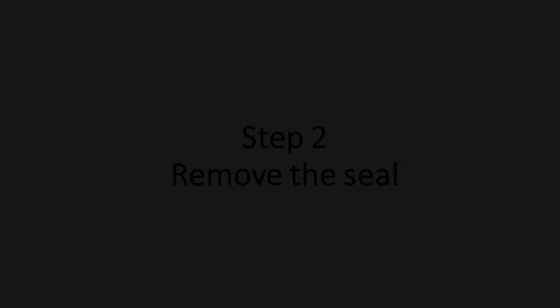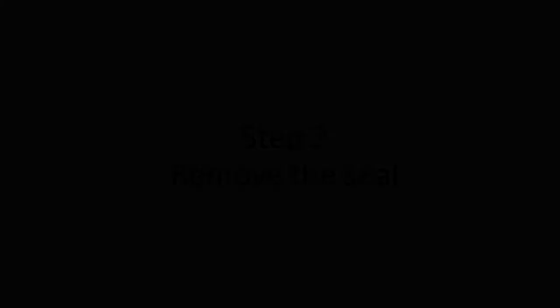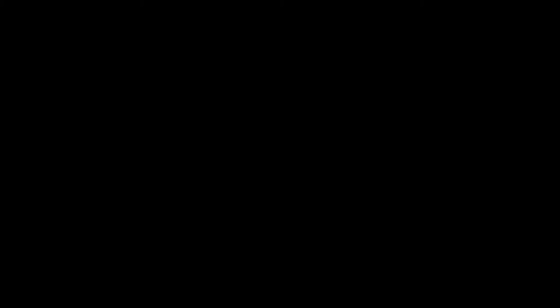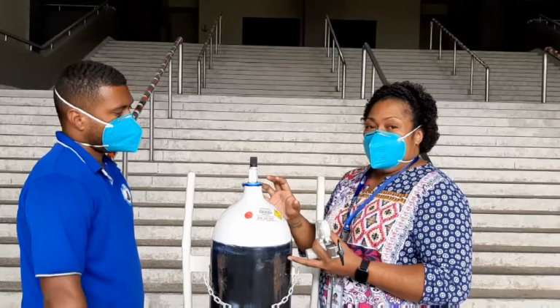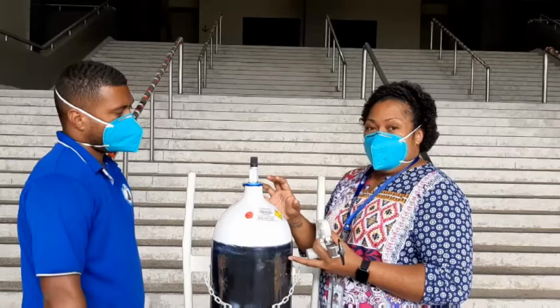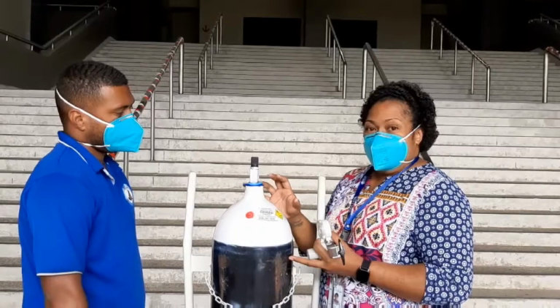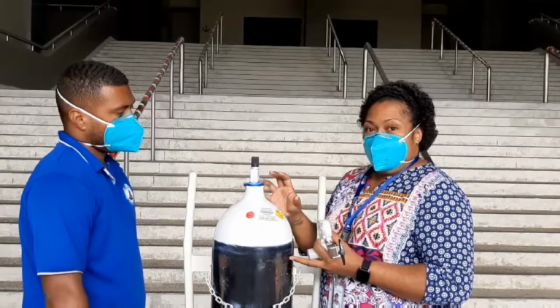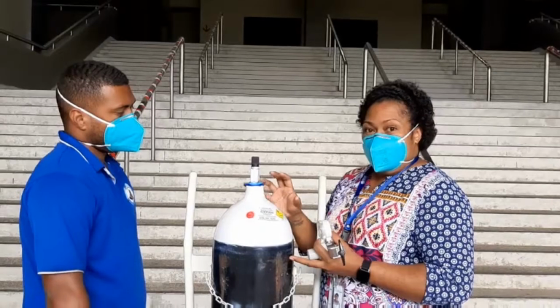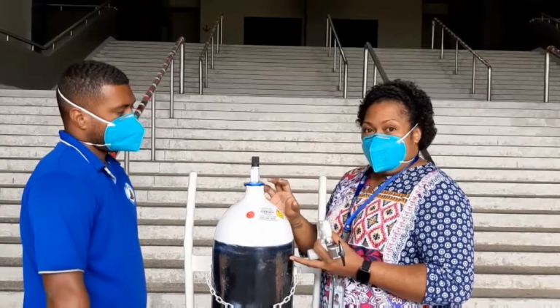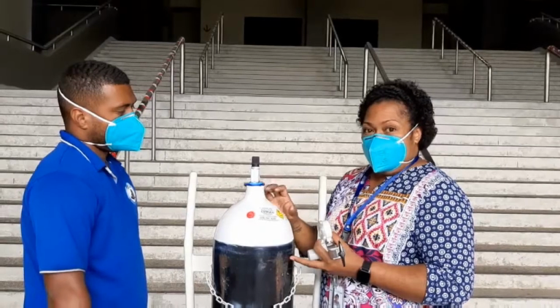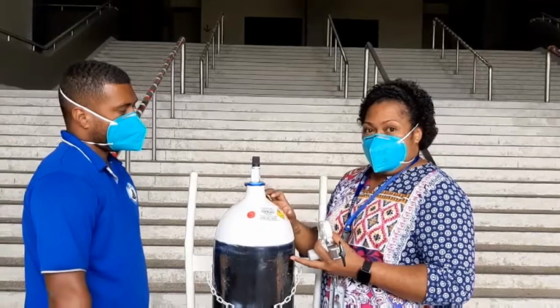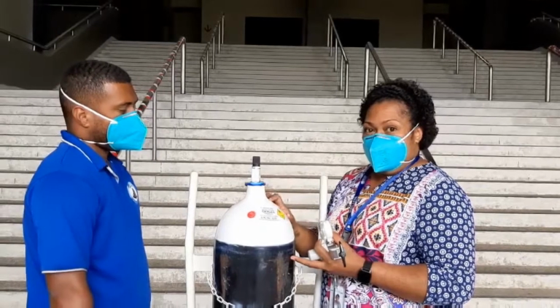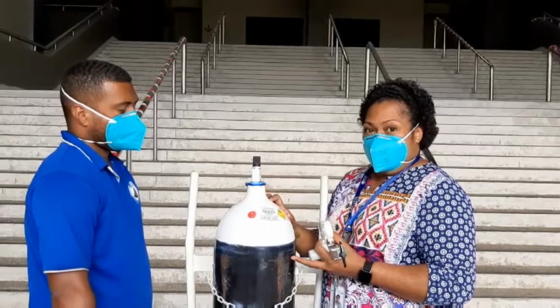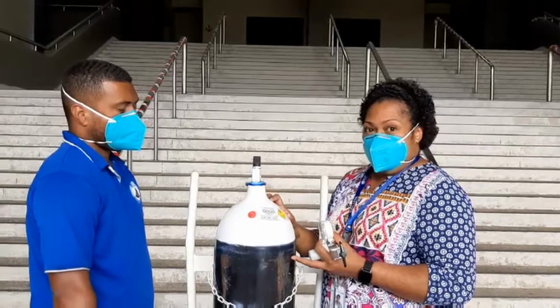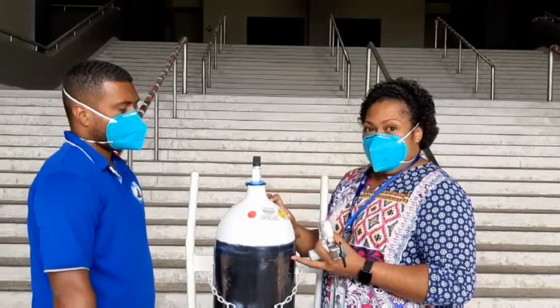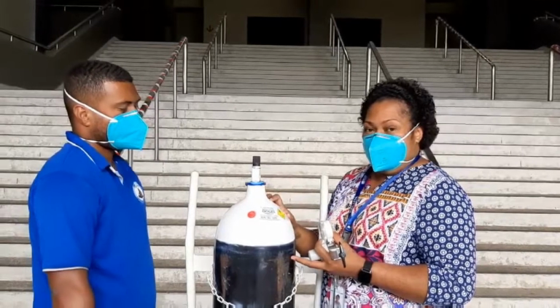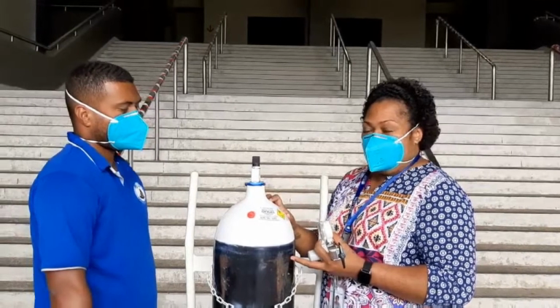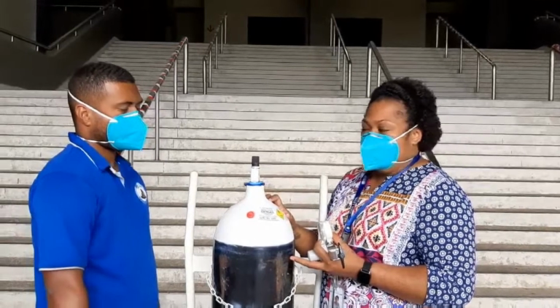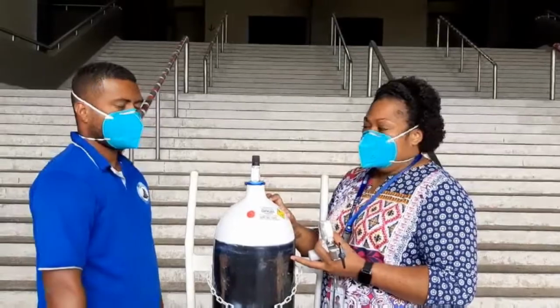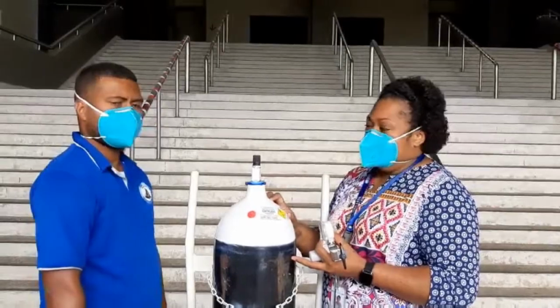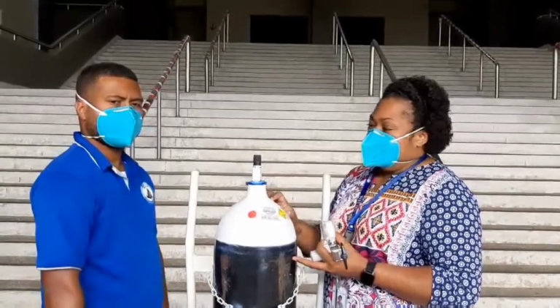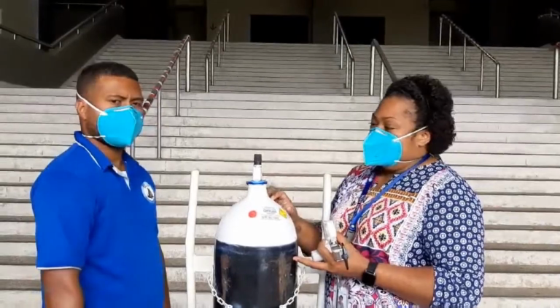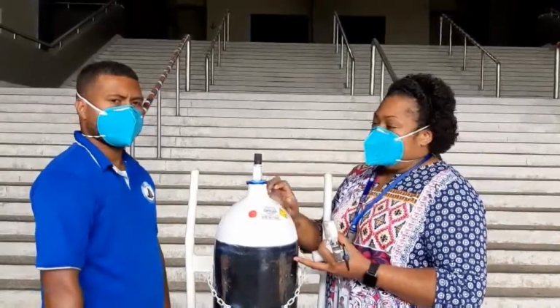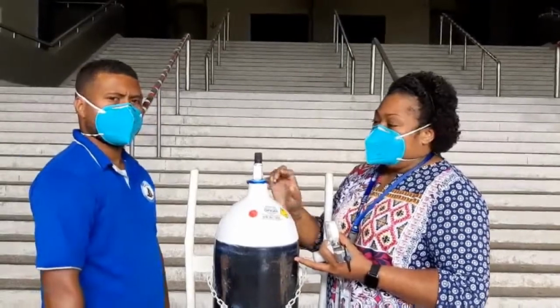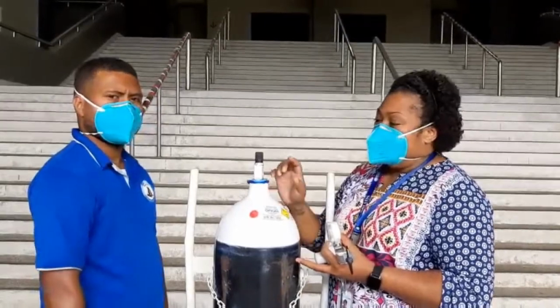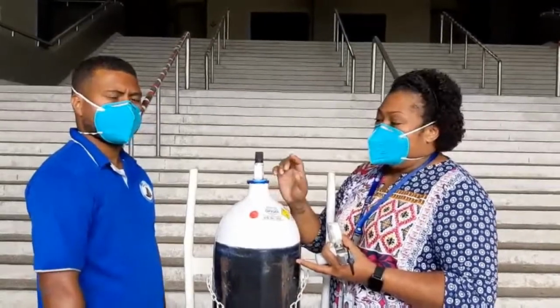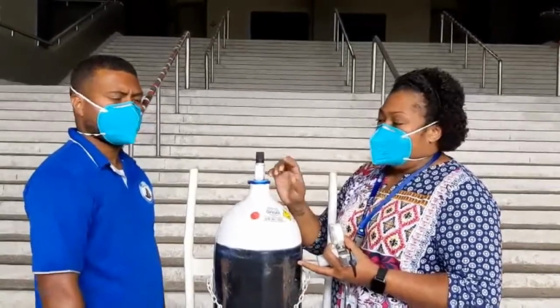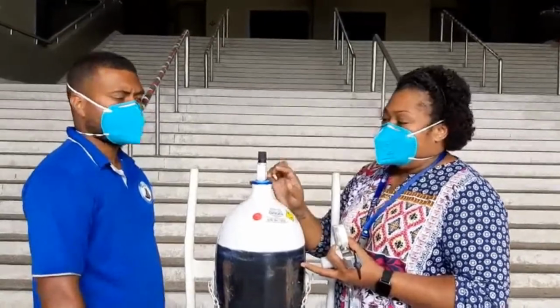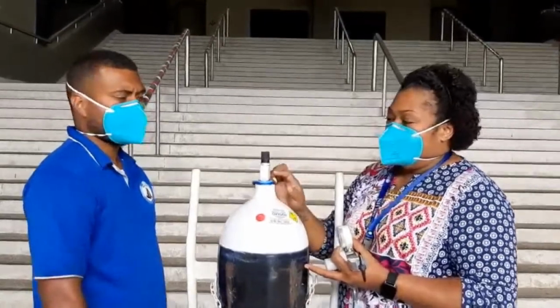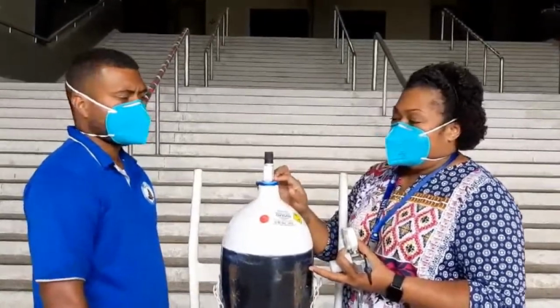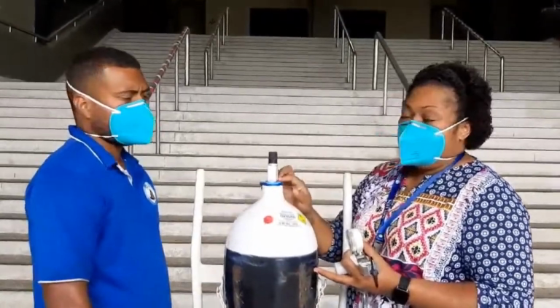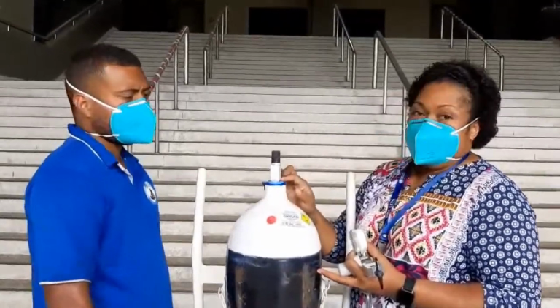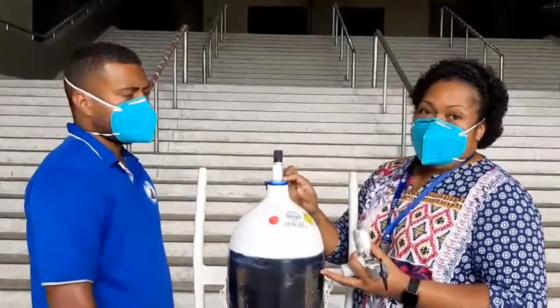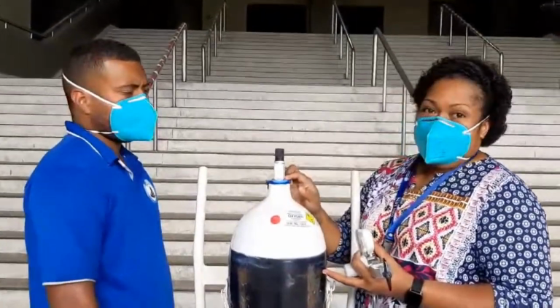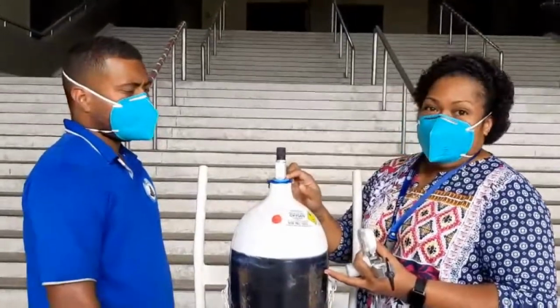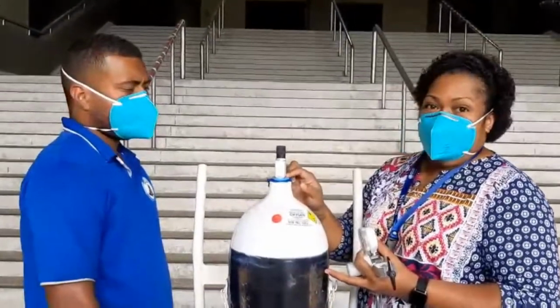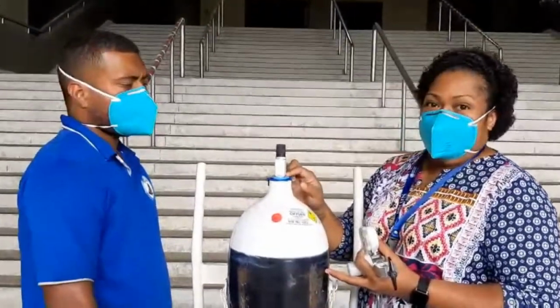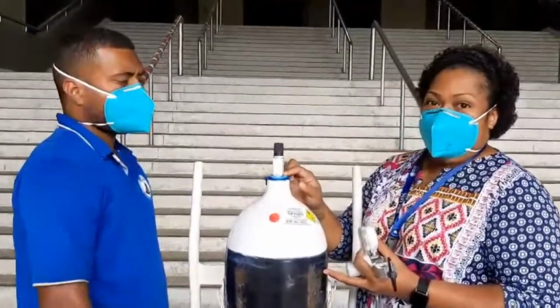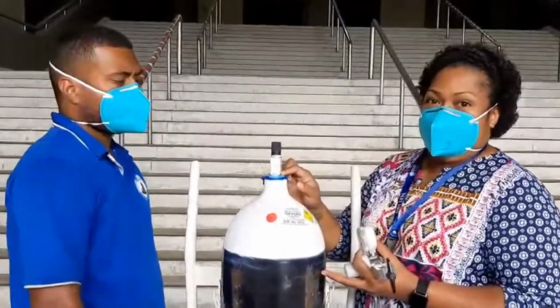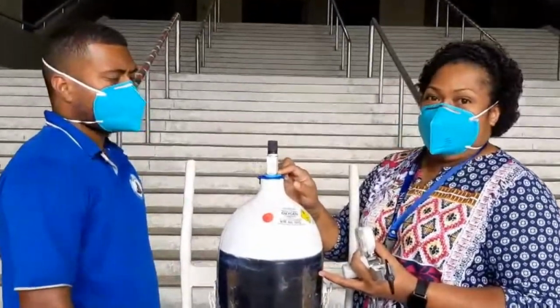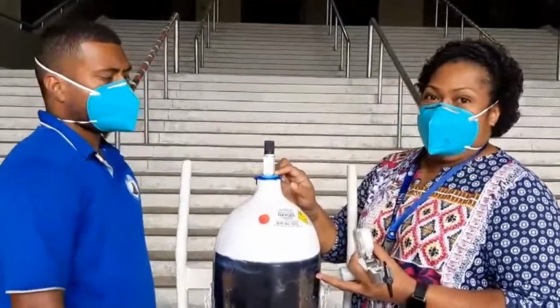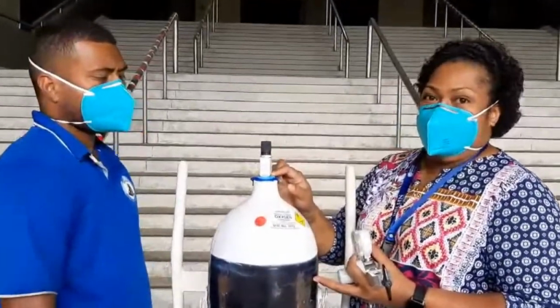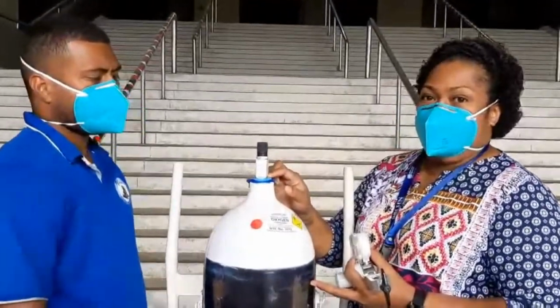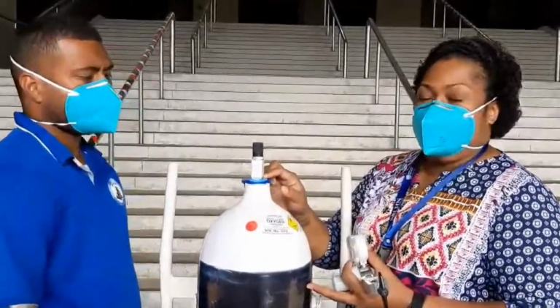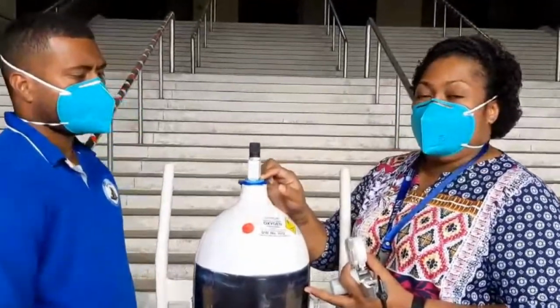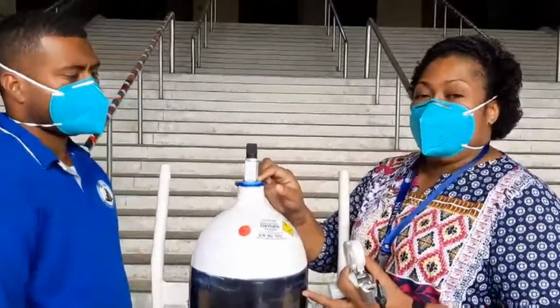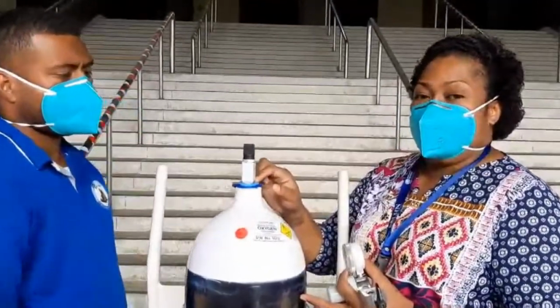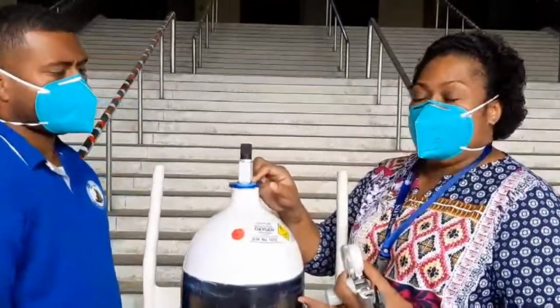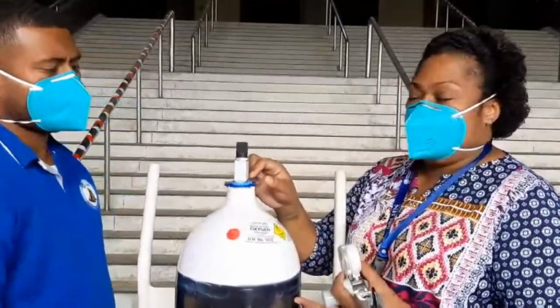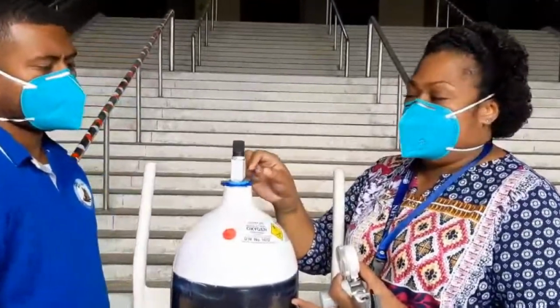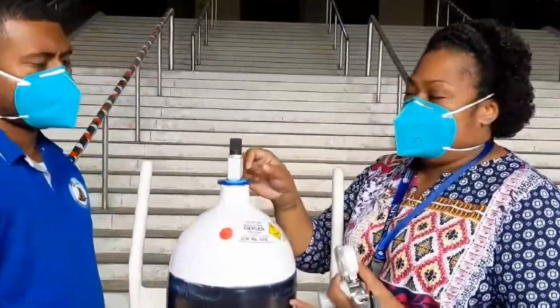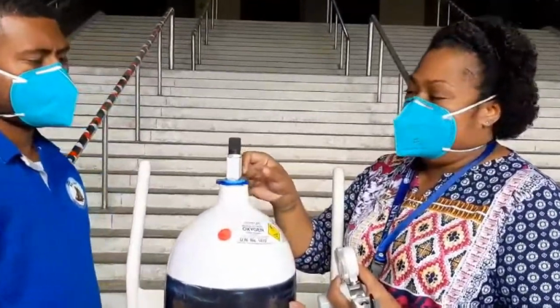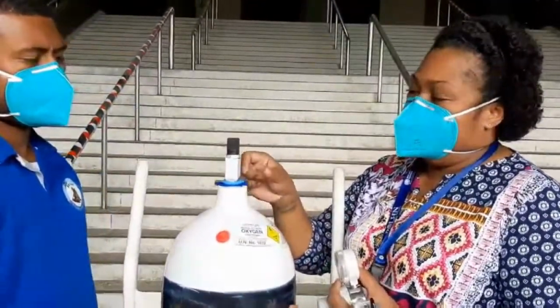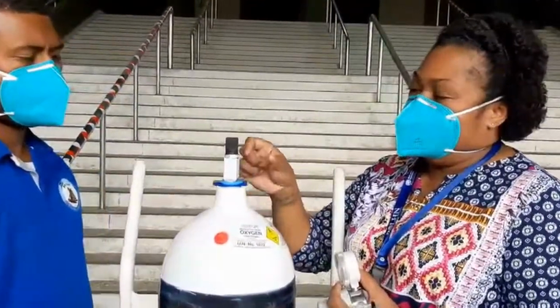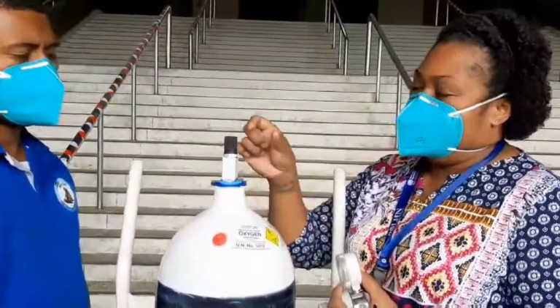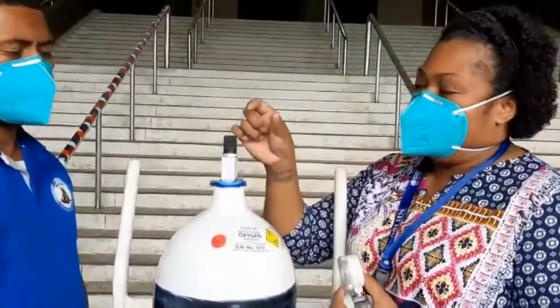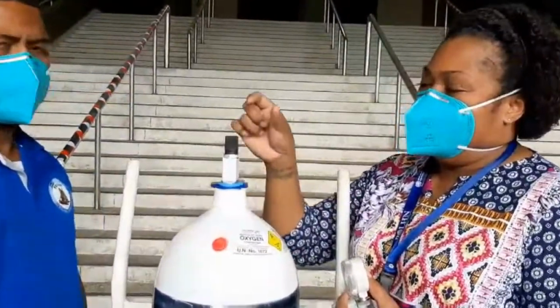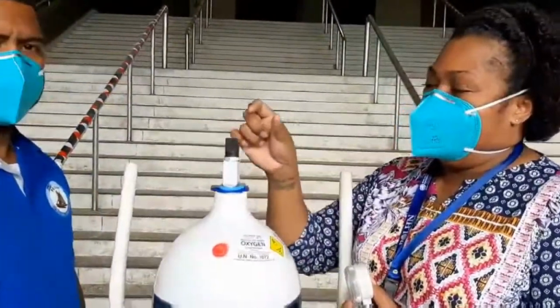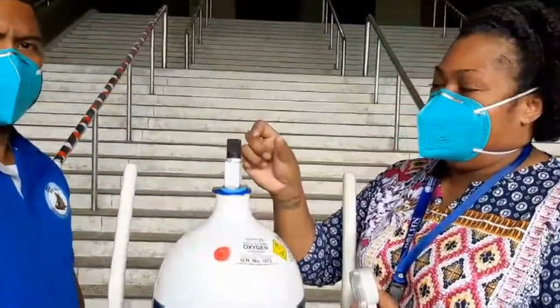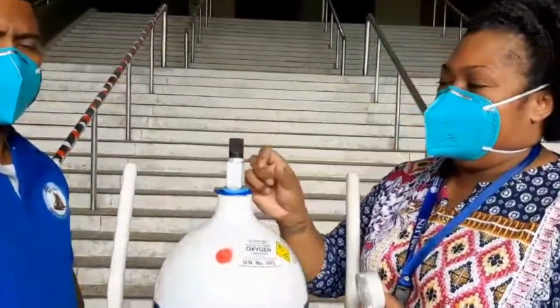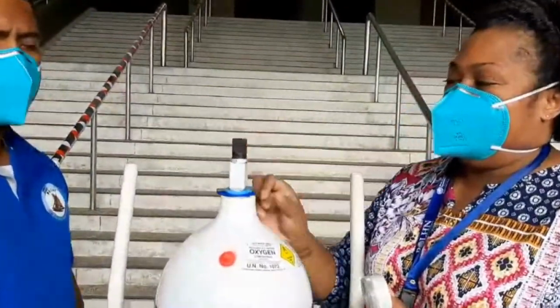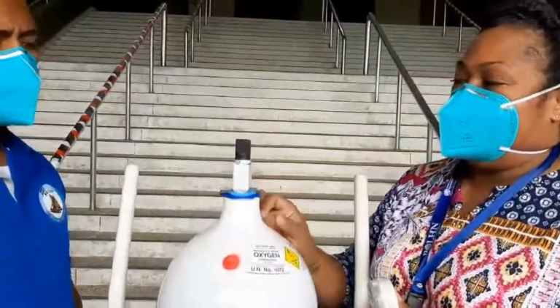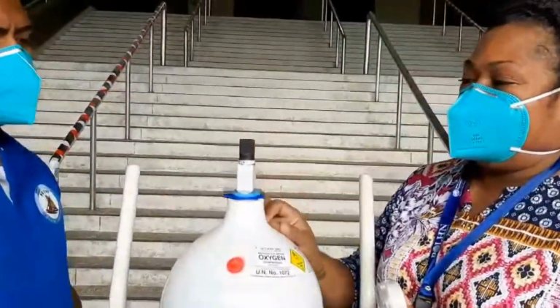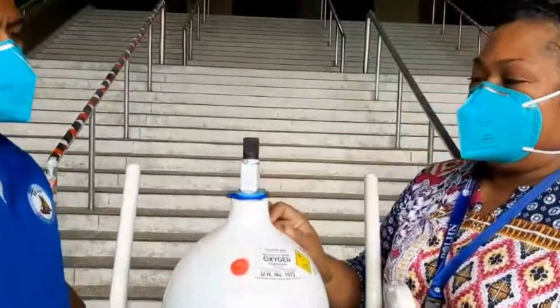This is a new oxygen cylinder, so we'll need to first remove the seal, and you can do that by pulling it up.